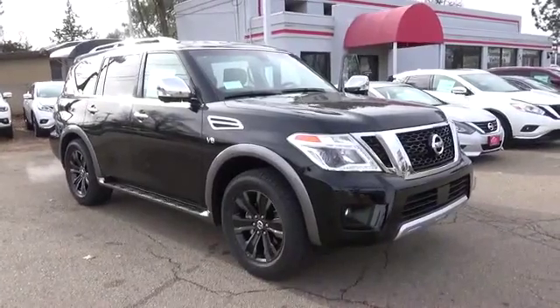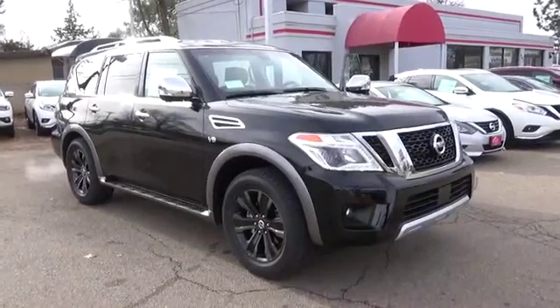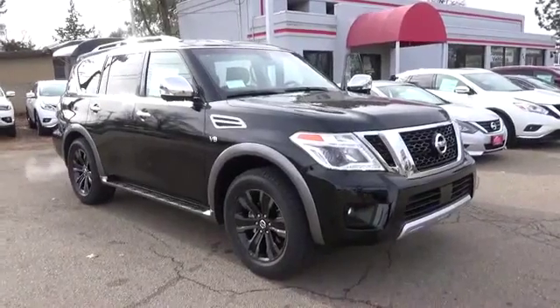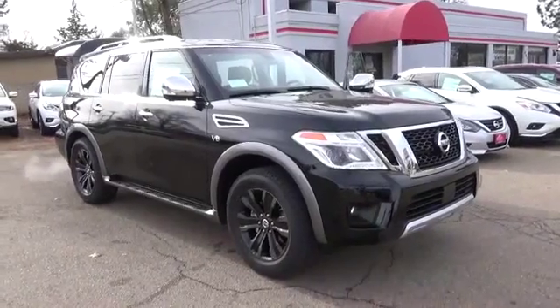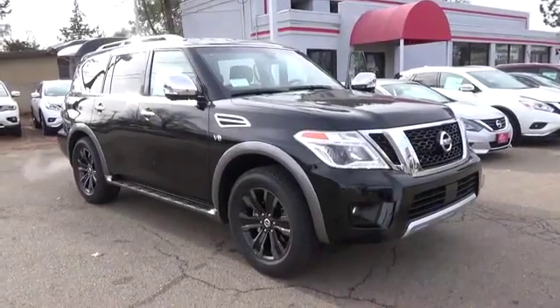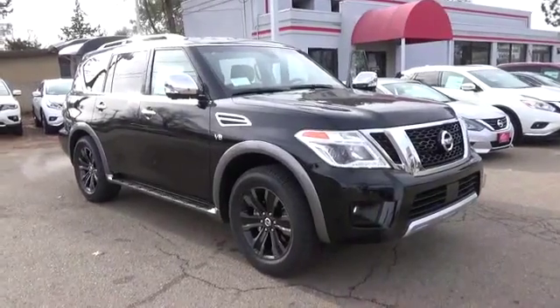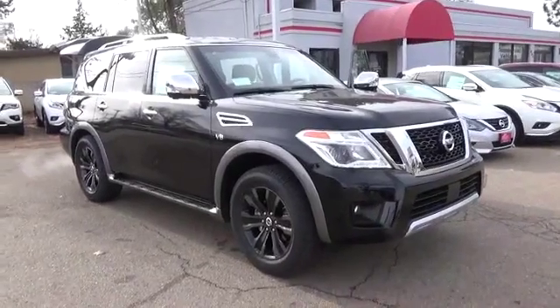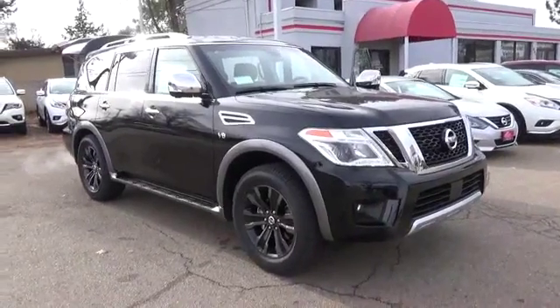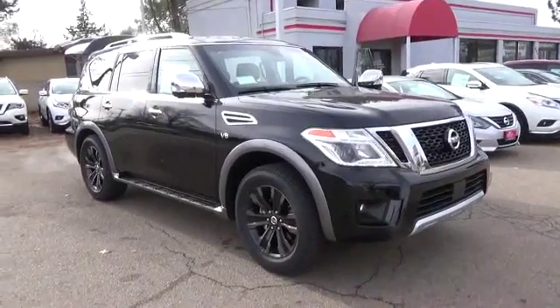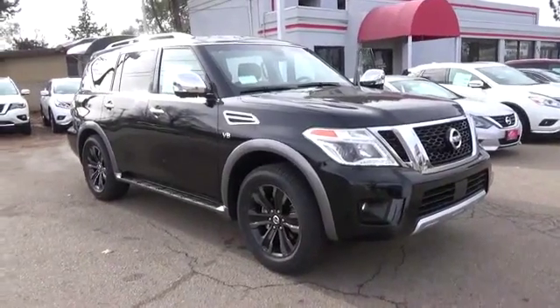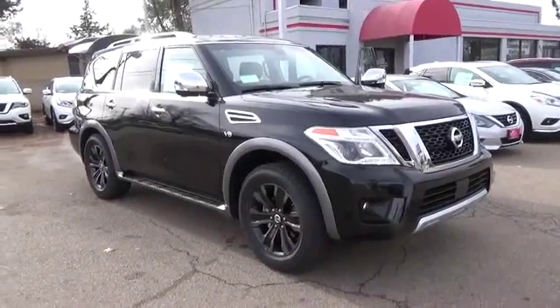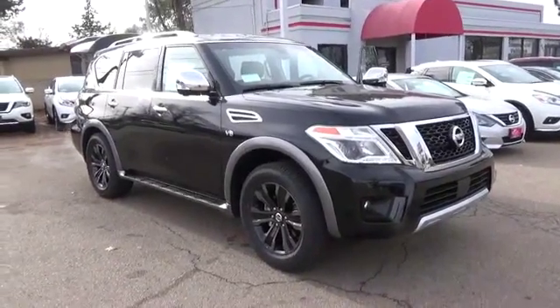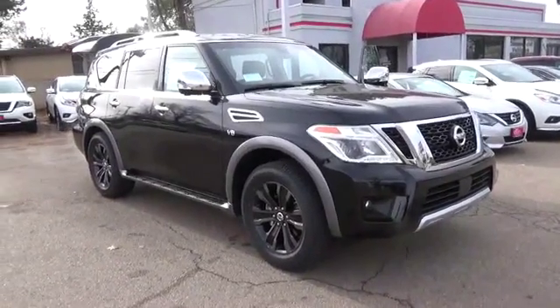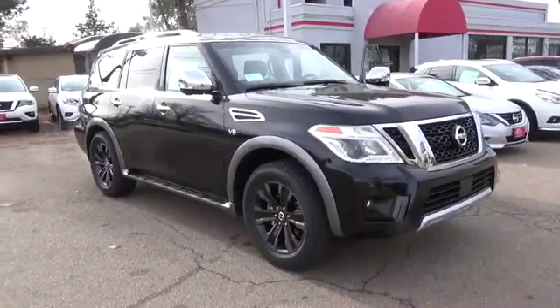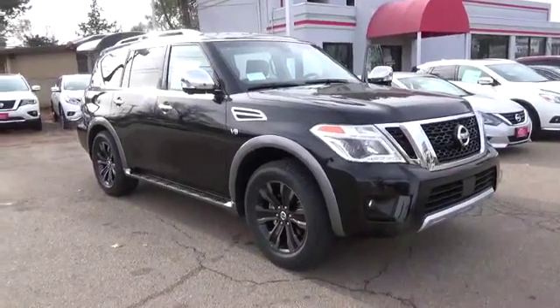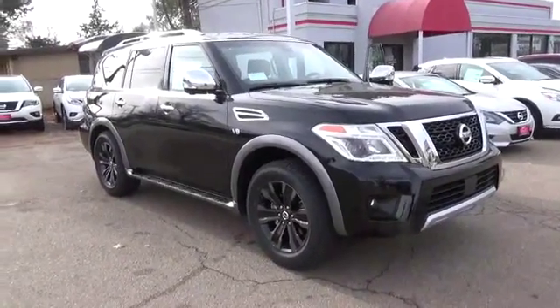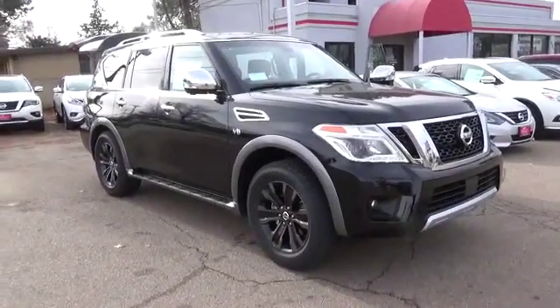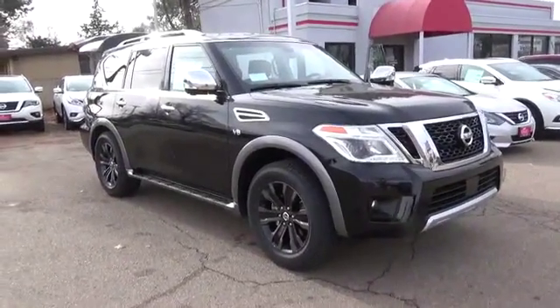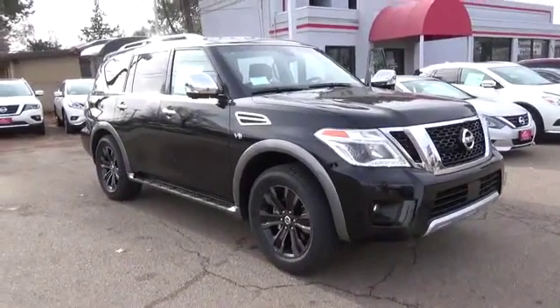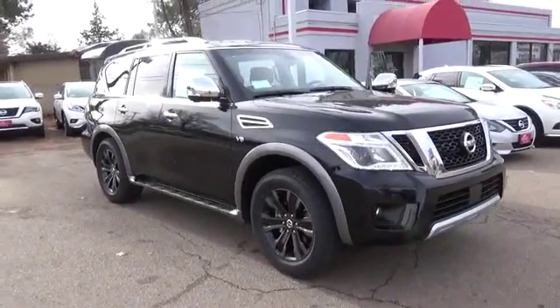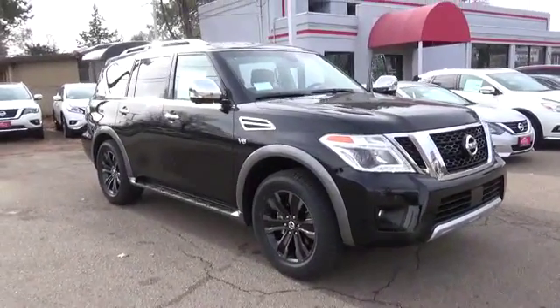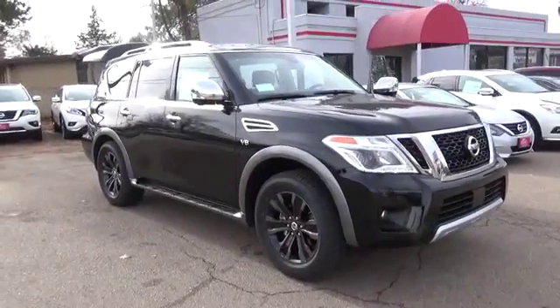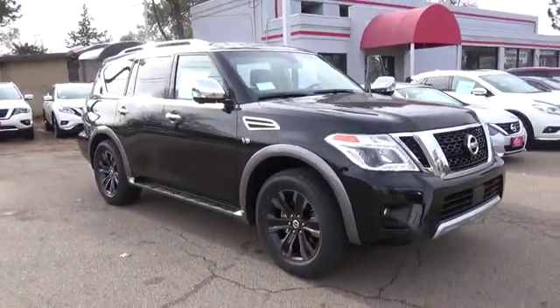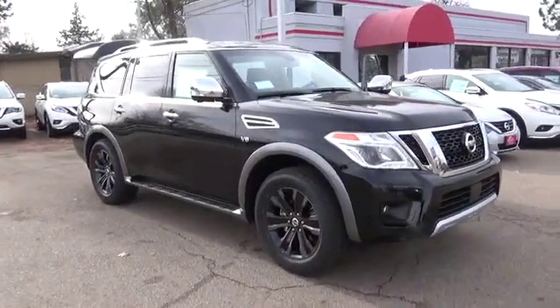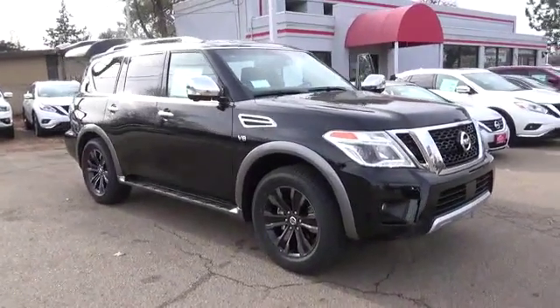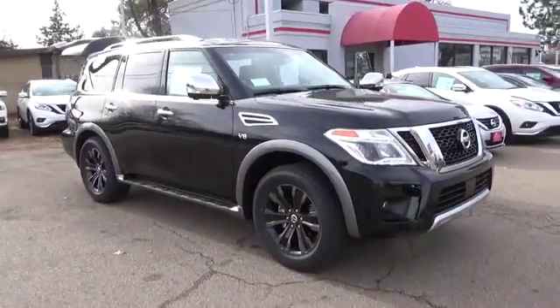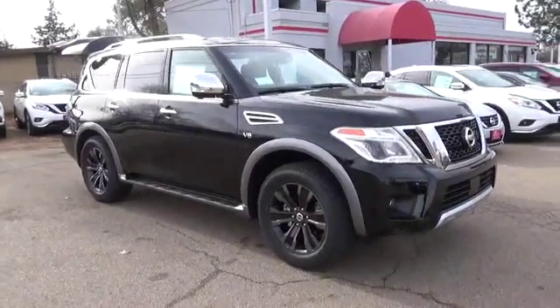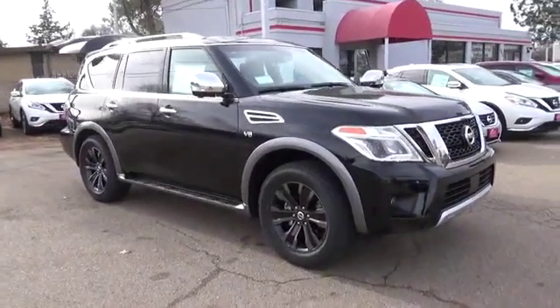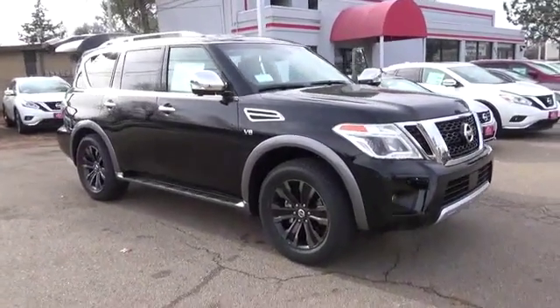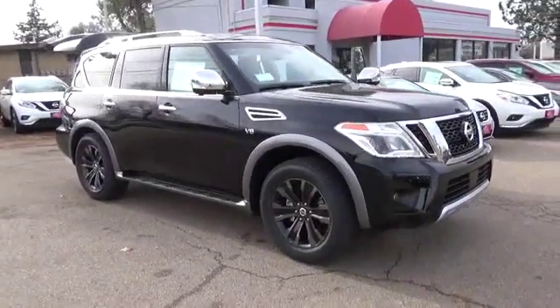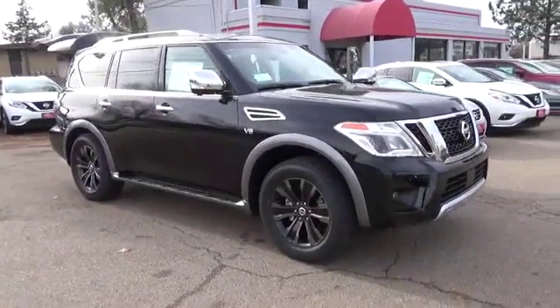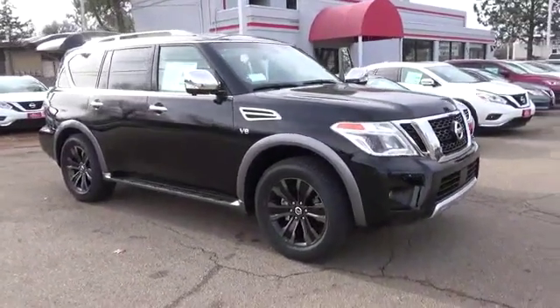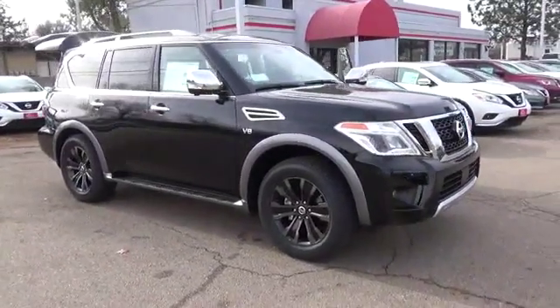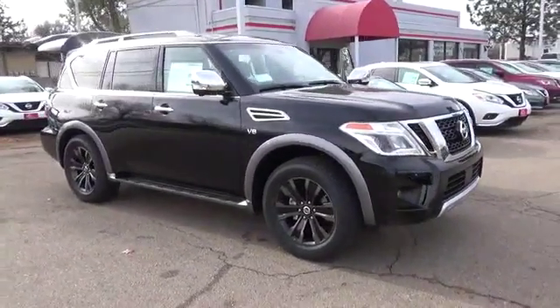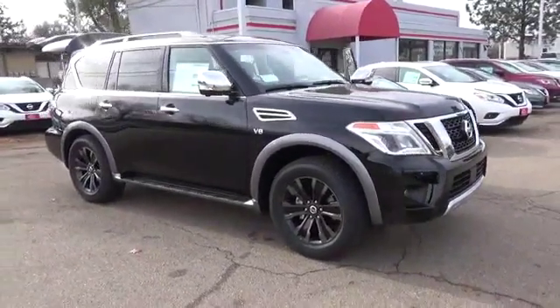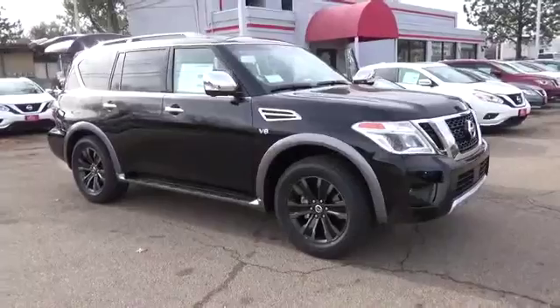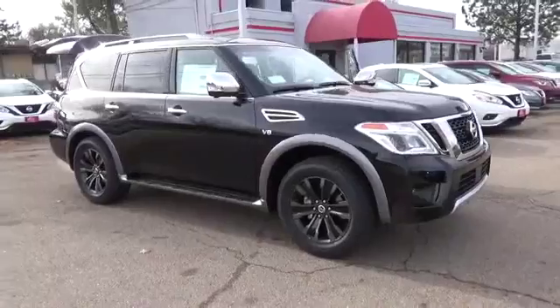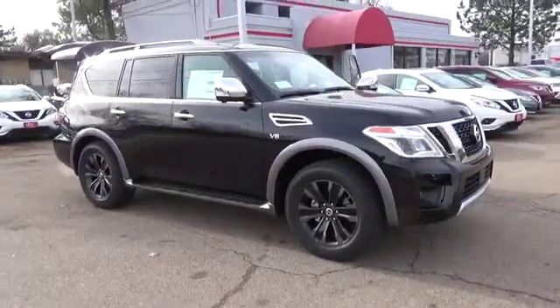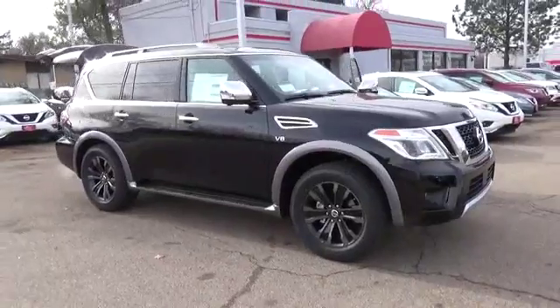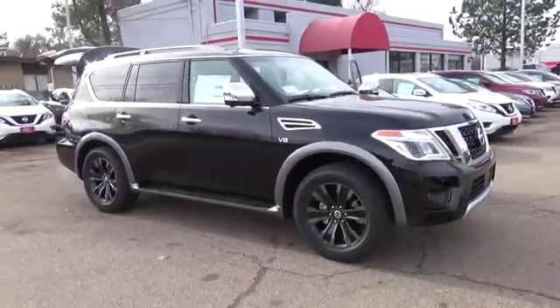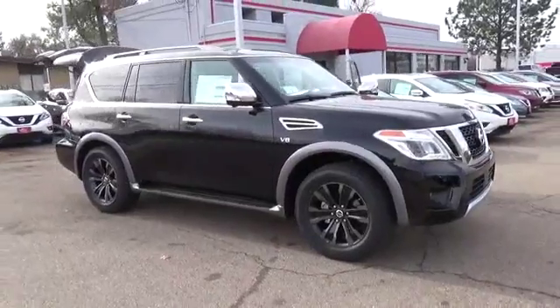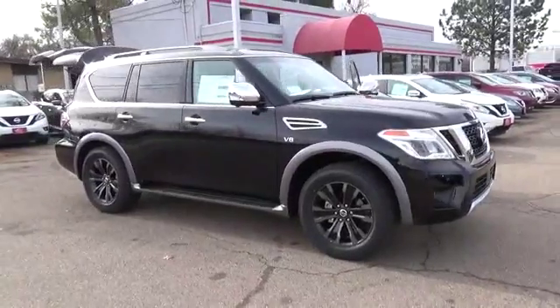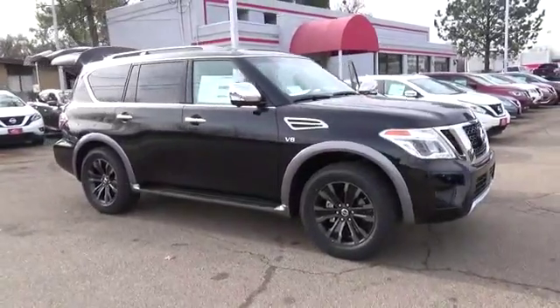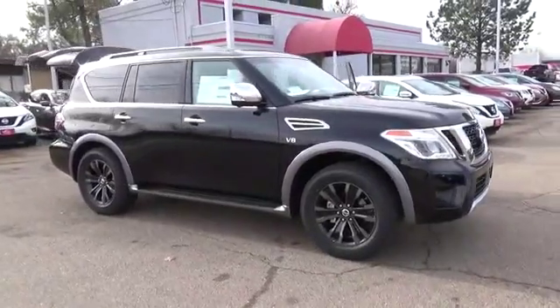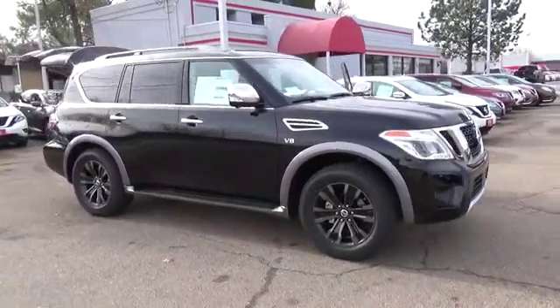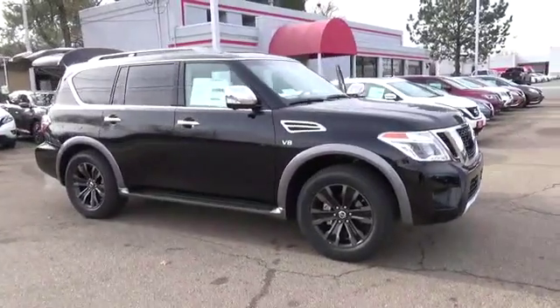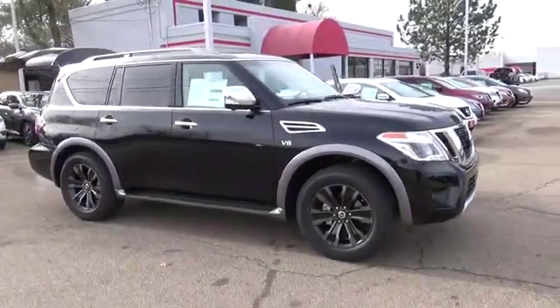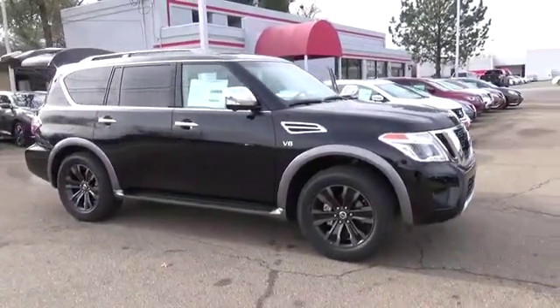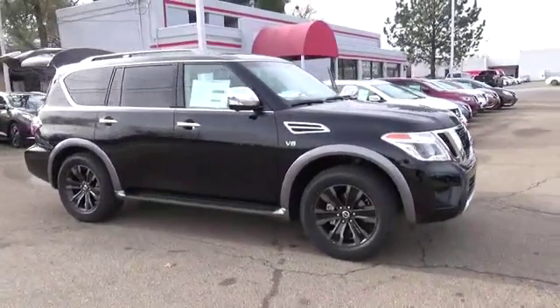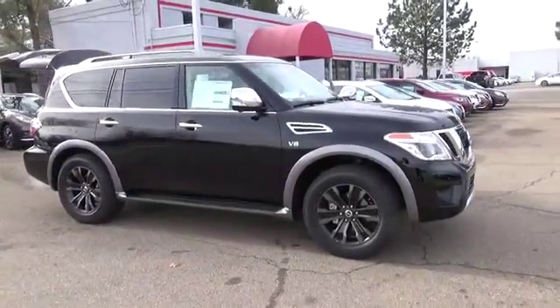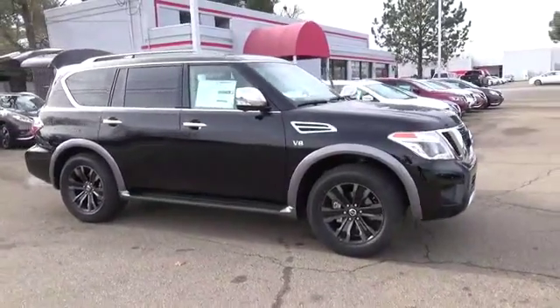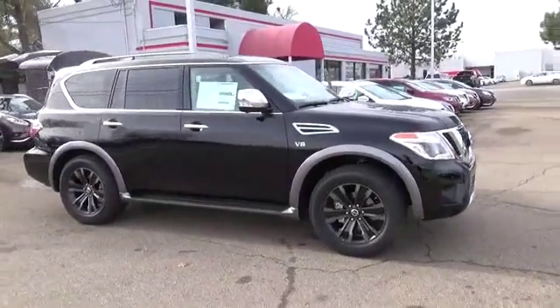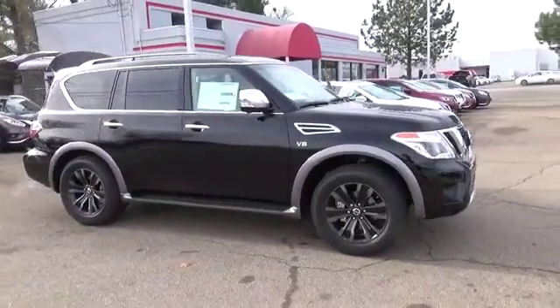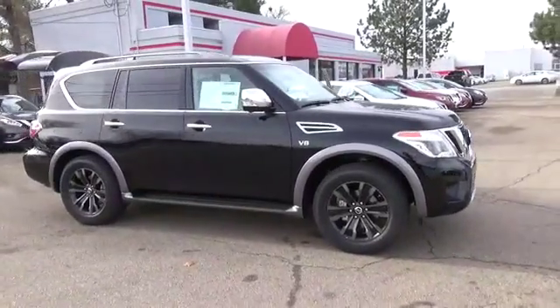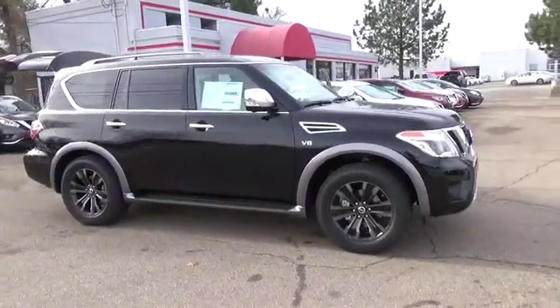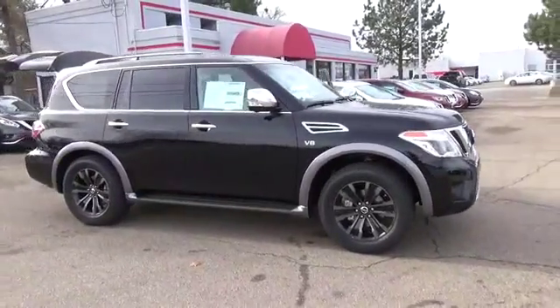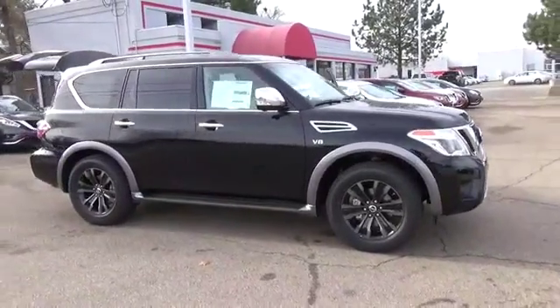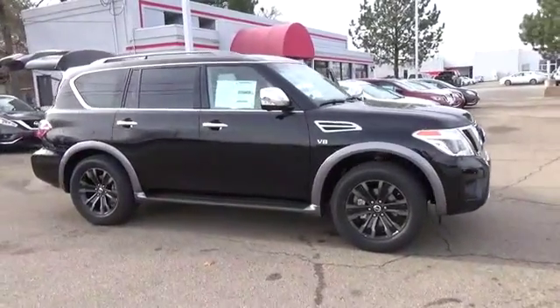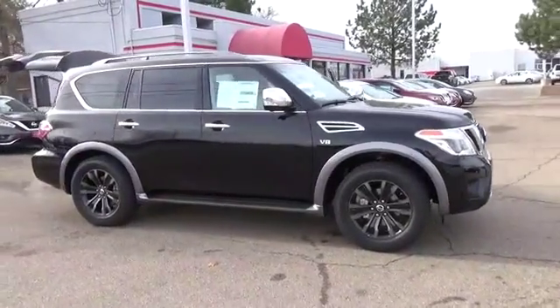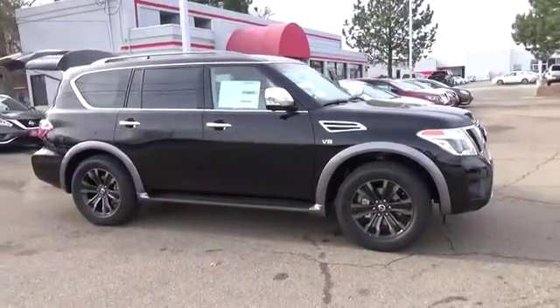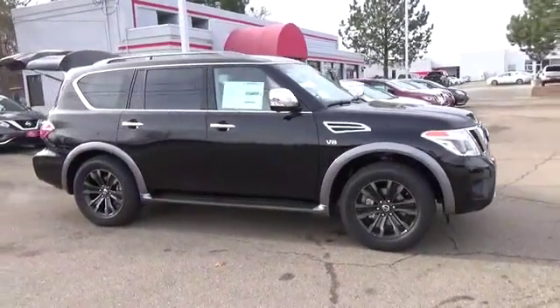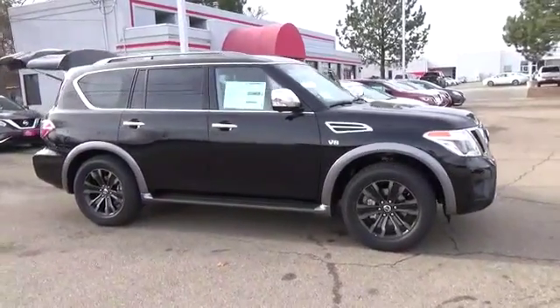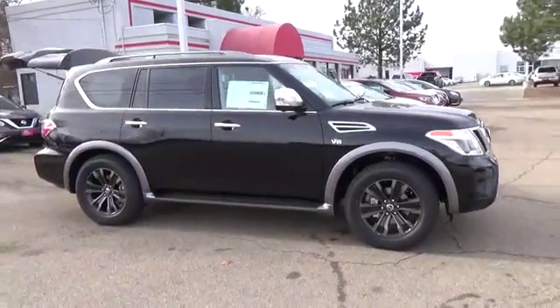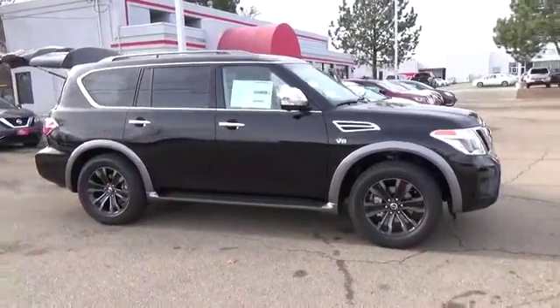Time to see our 2017 Nissan Armada SL 4-Wheel Drive. It lets you put your best face forward in super black.